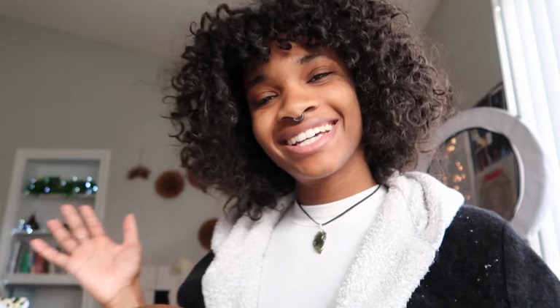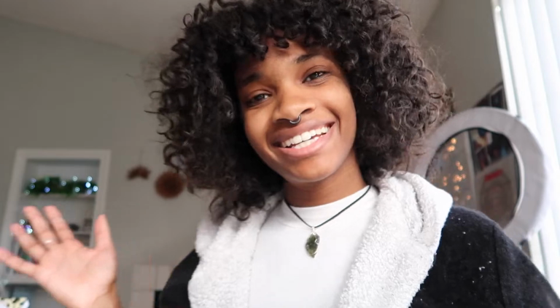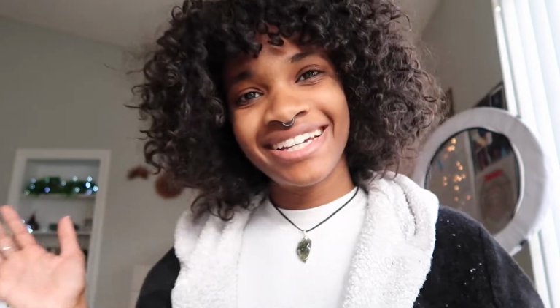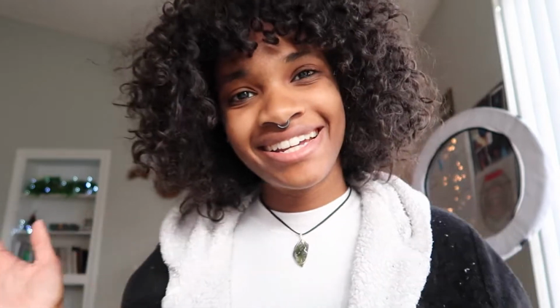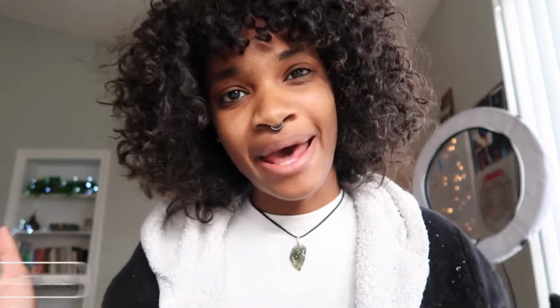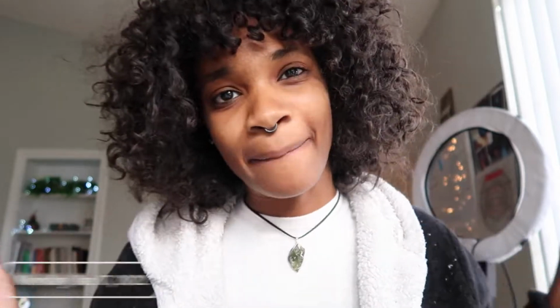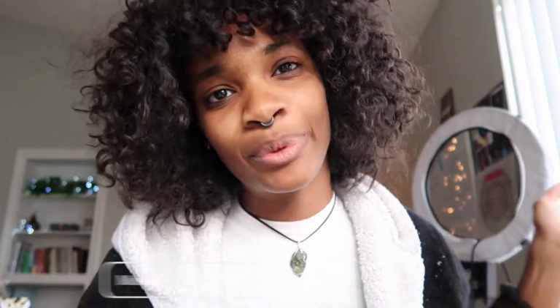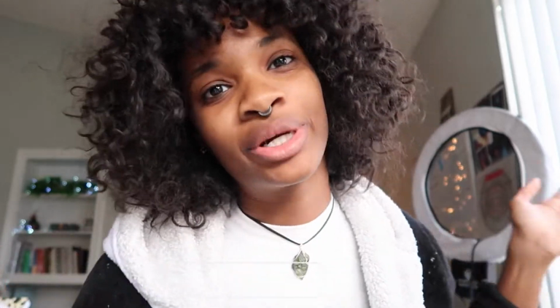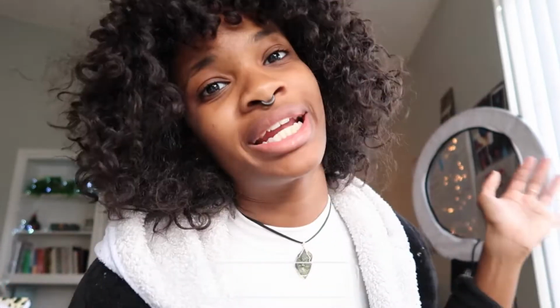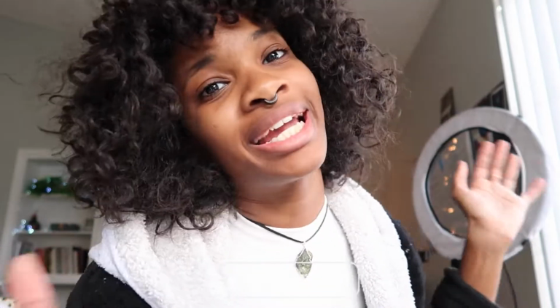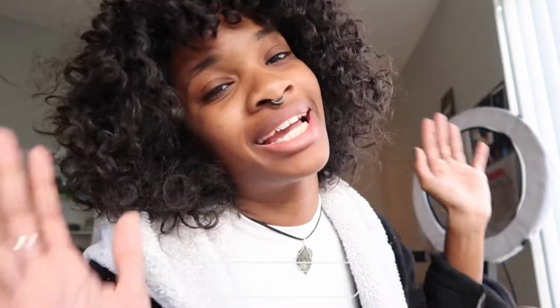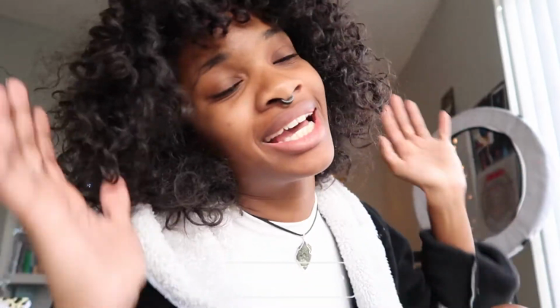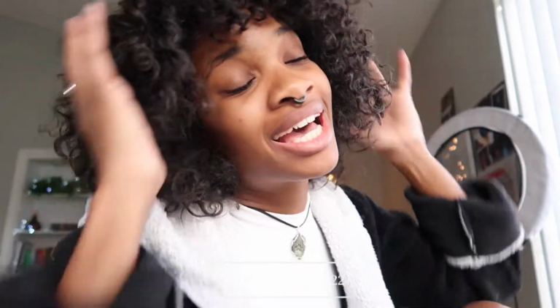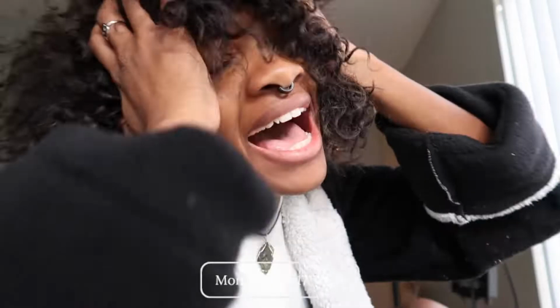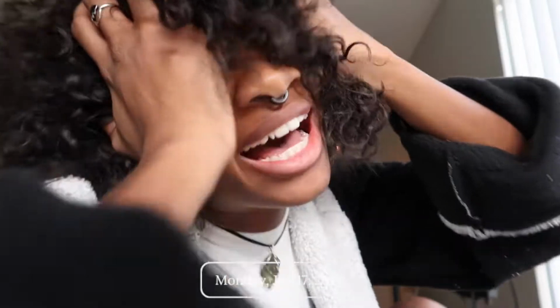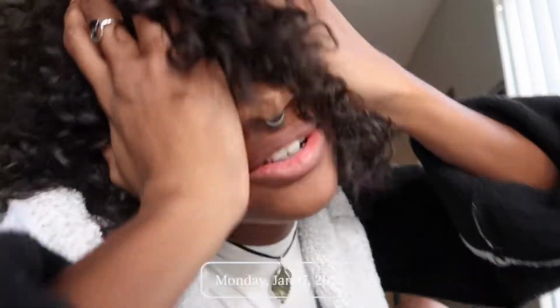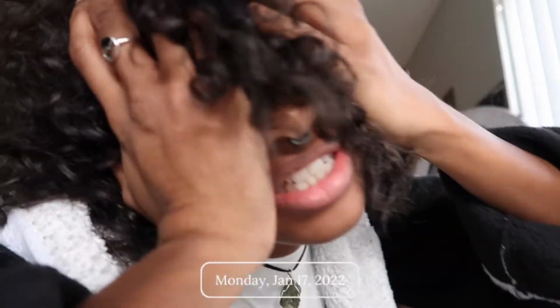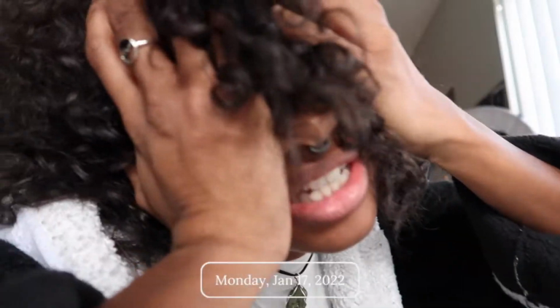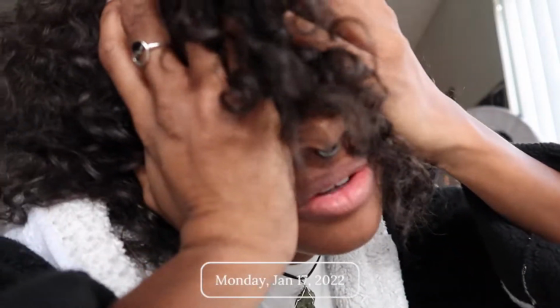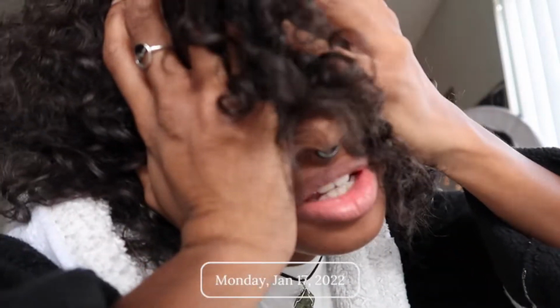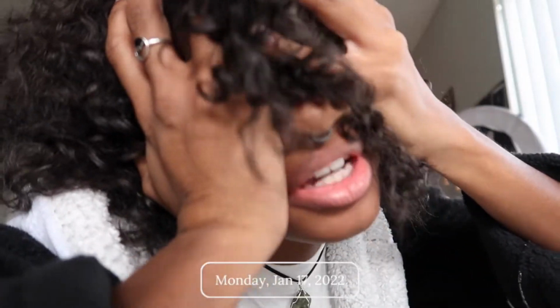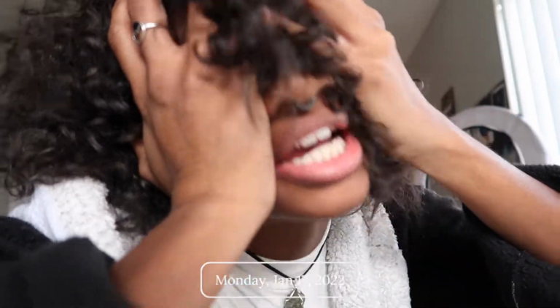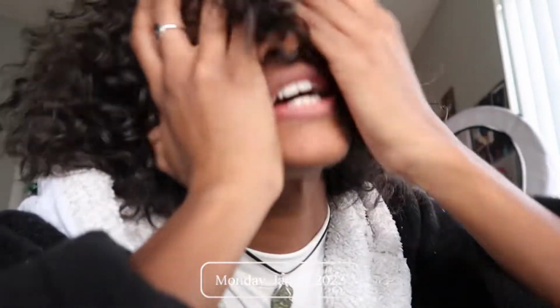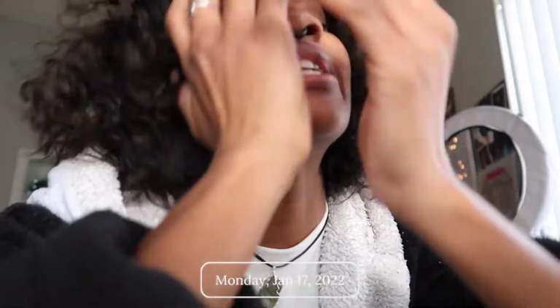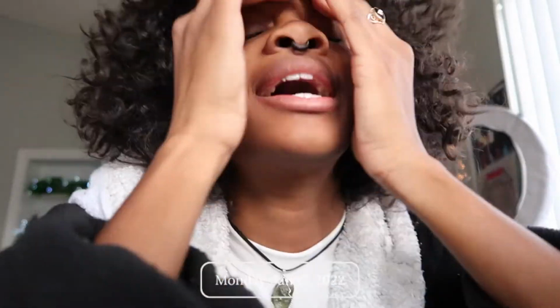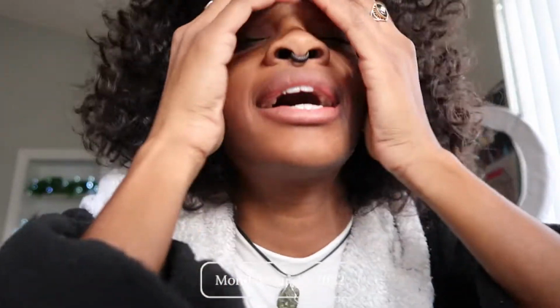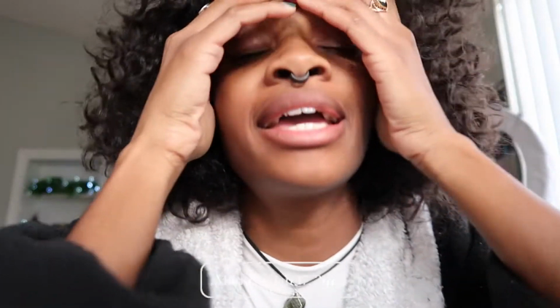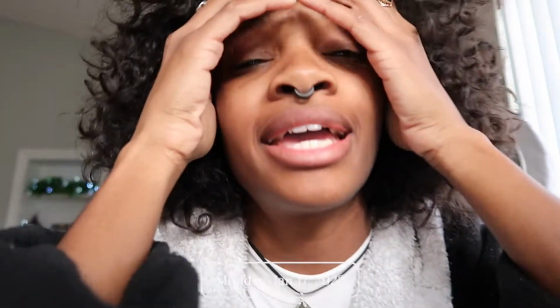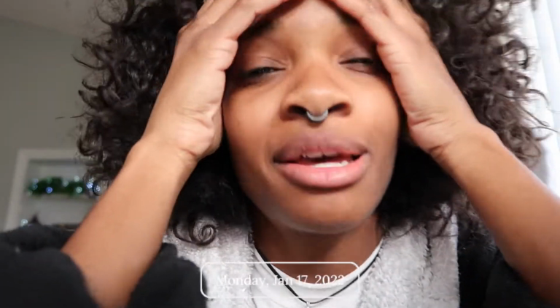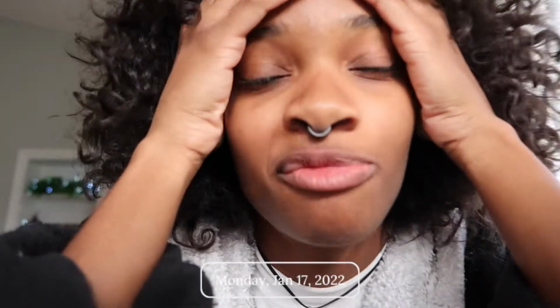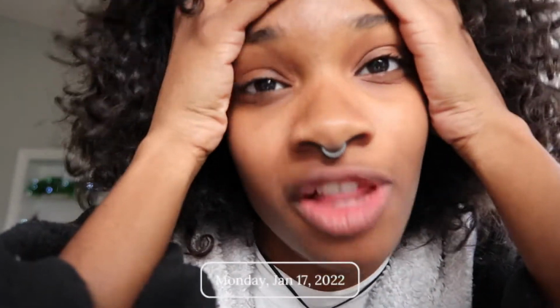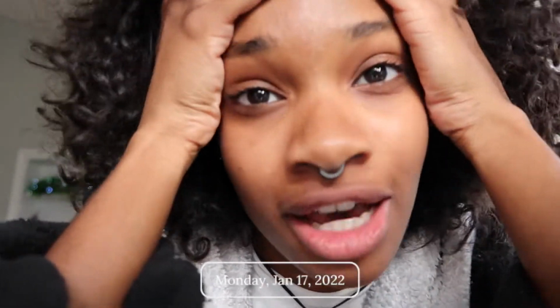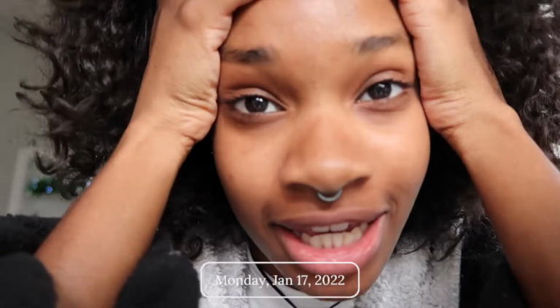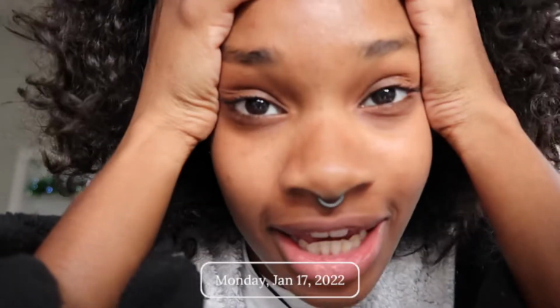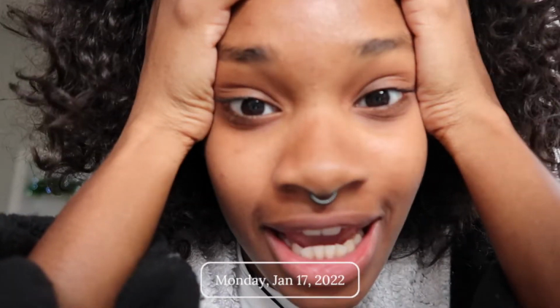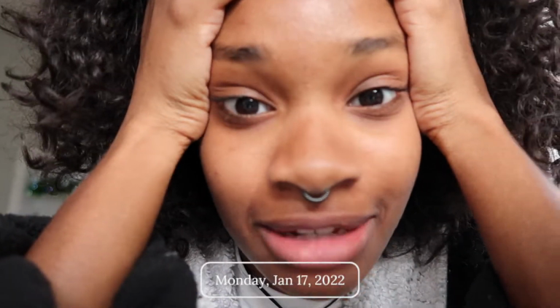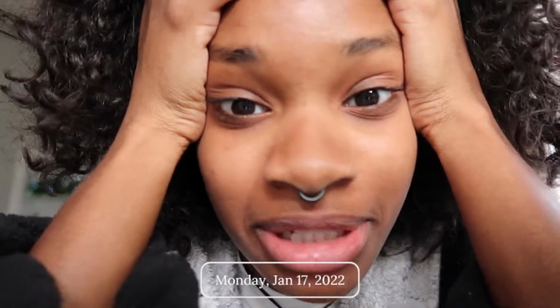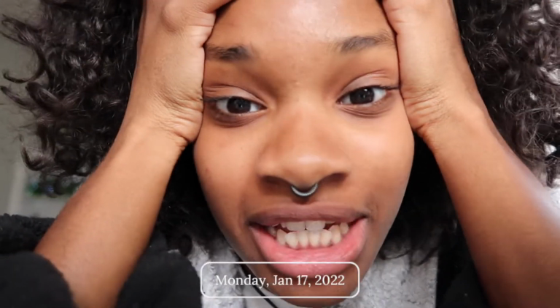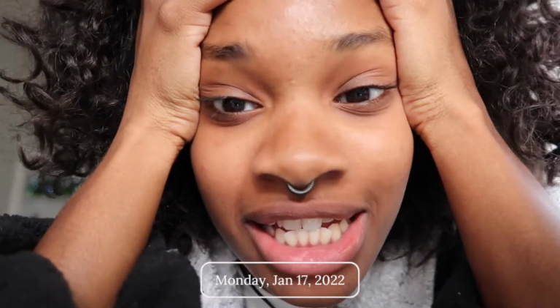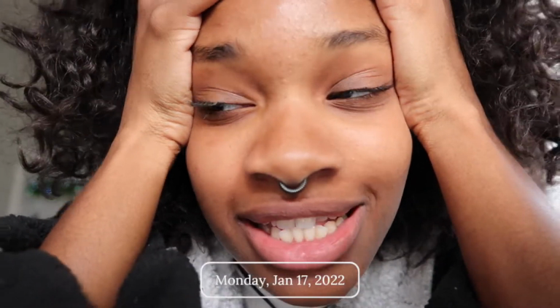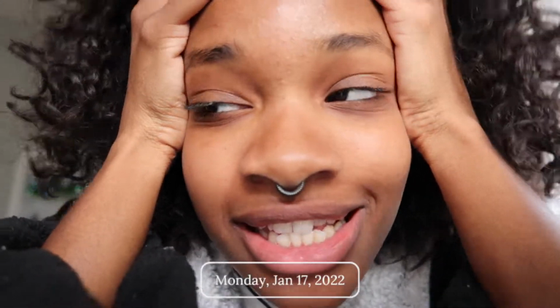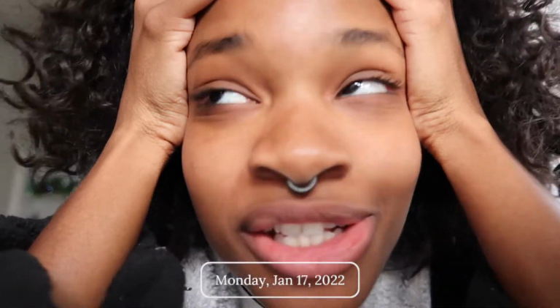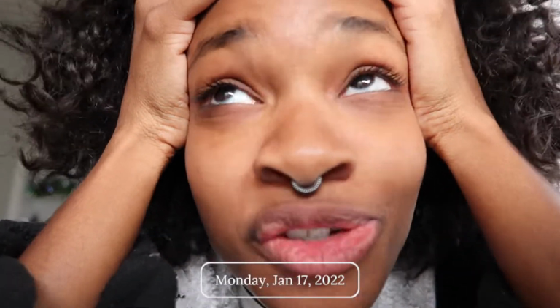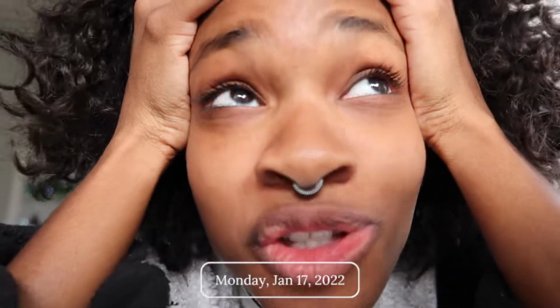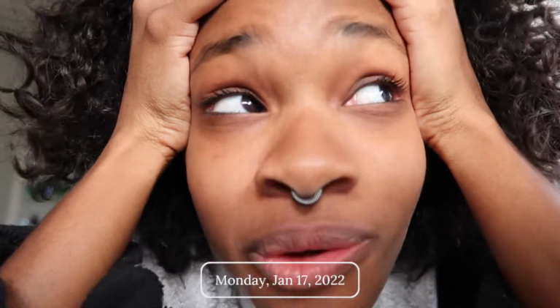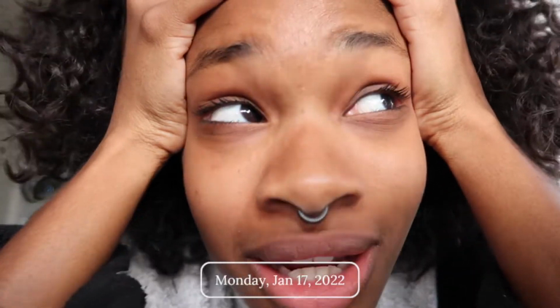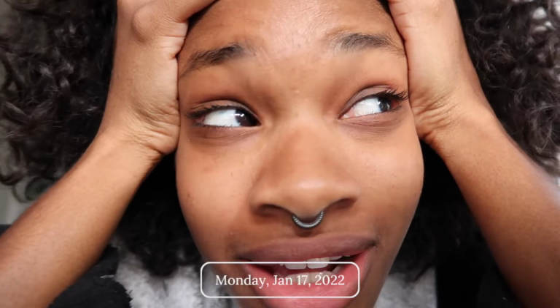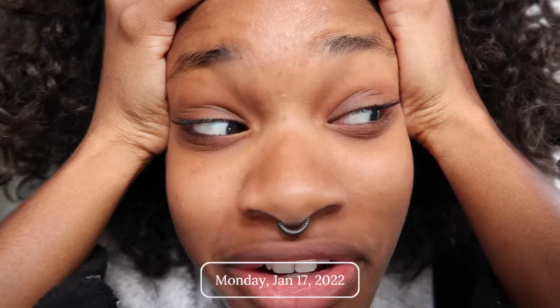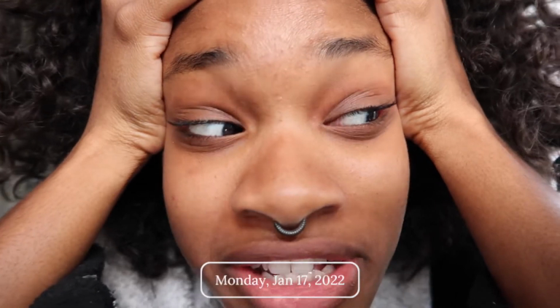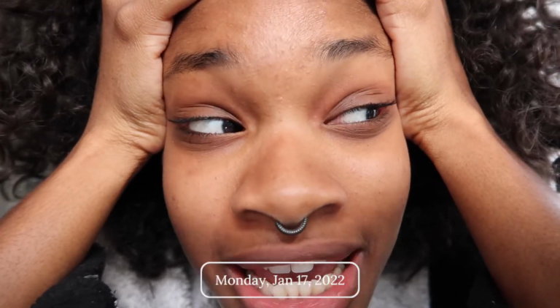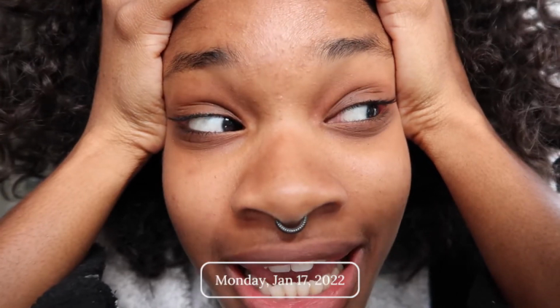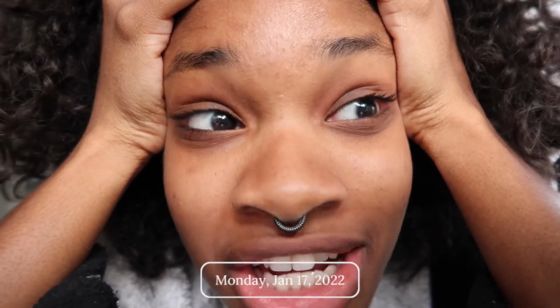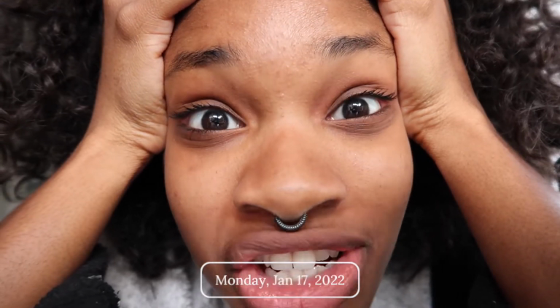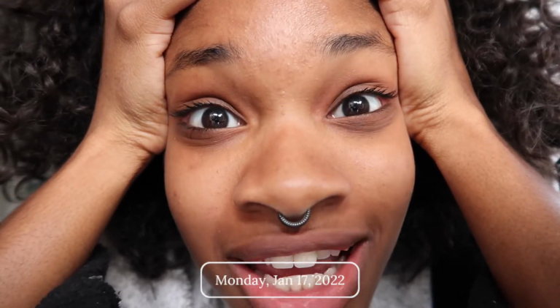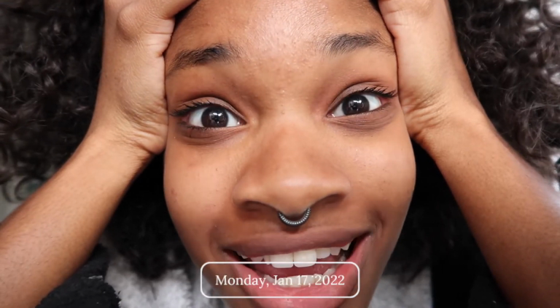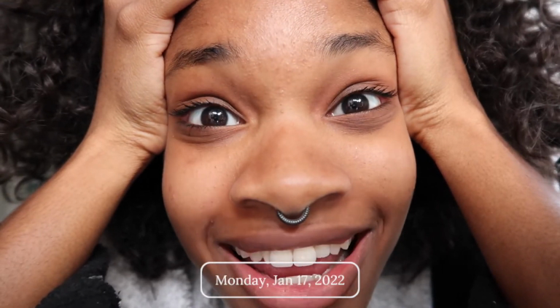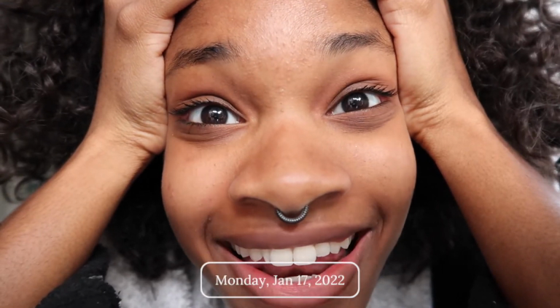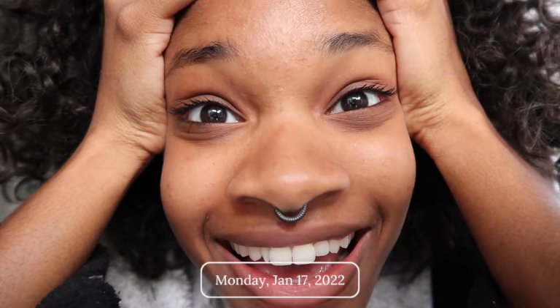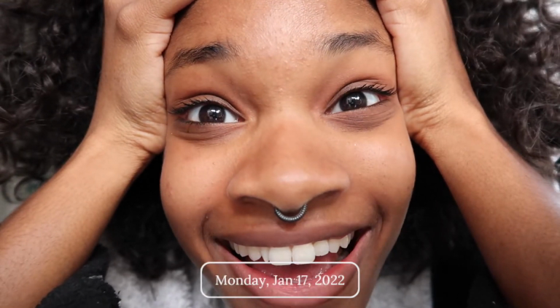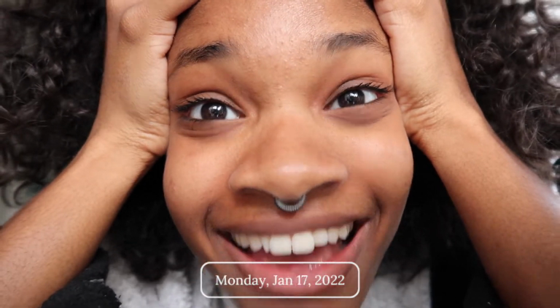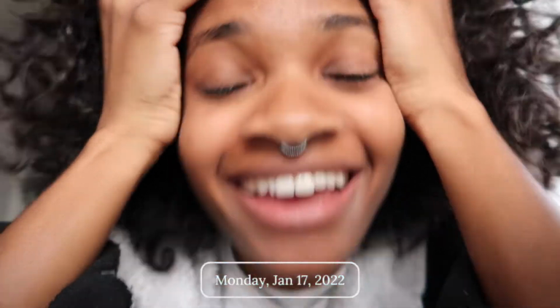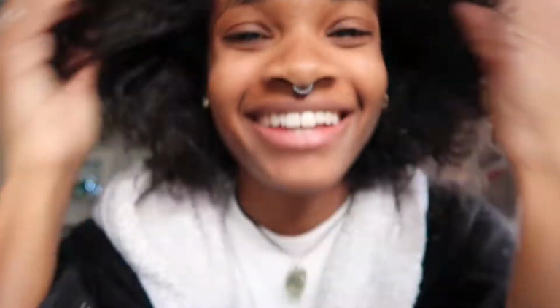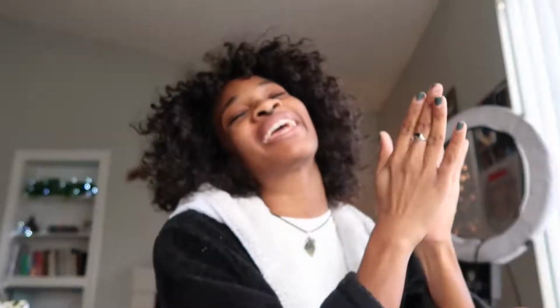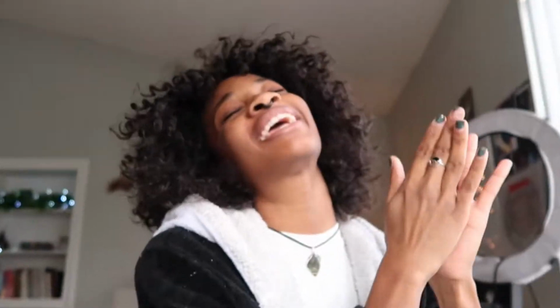Good morning! How's it going, you guys? I am vlogging again because guess who's doing another staycation? Me!